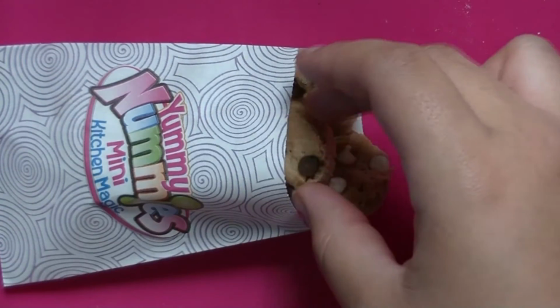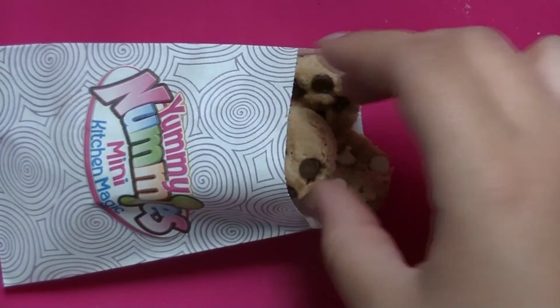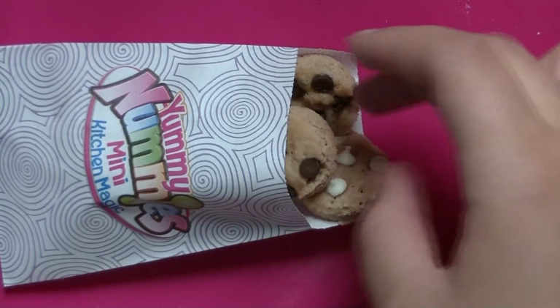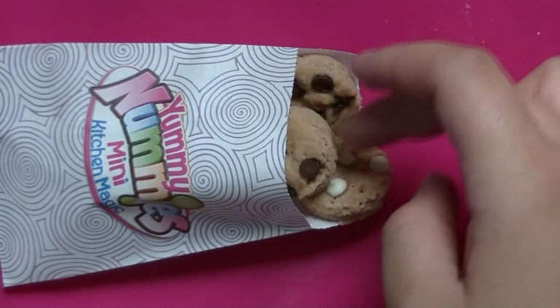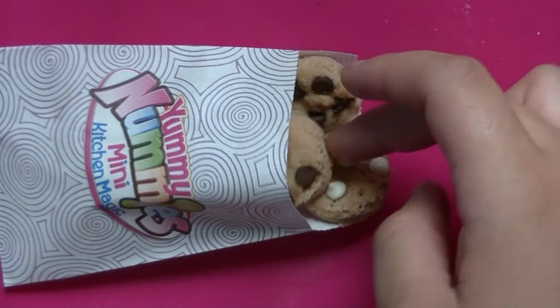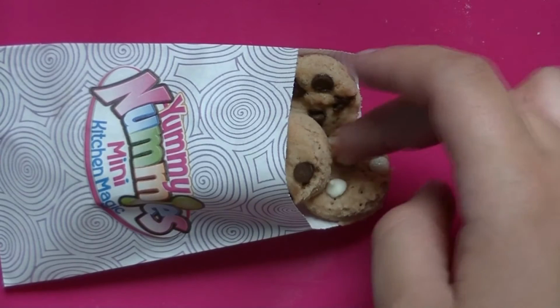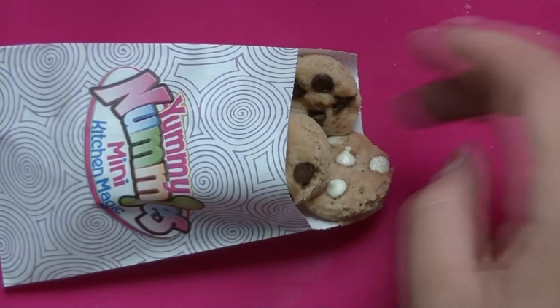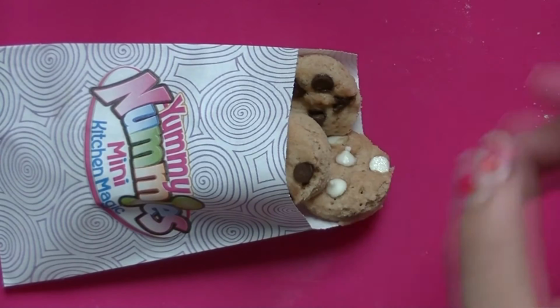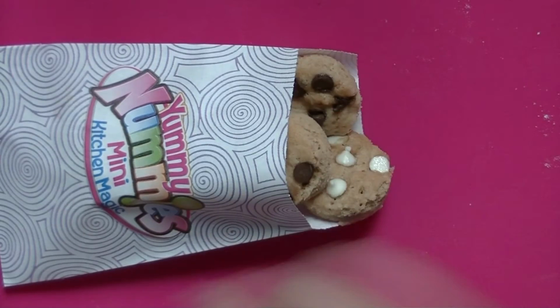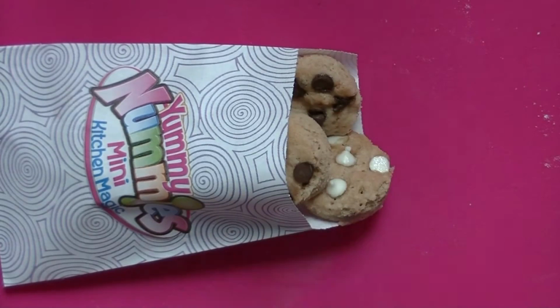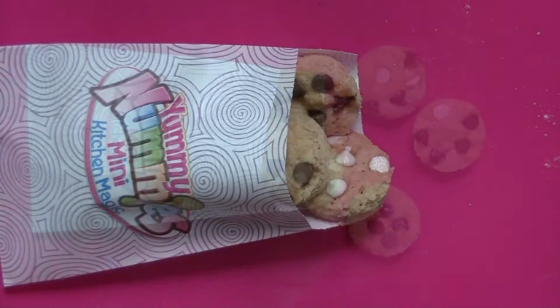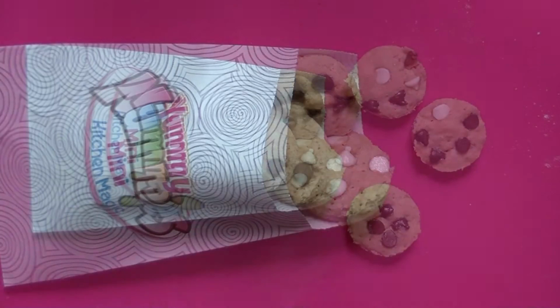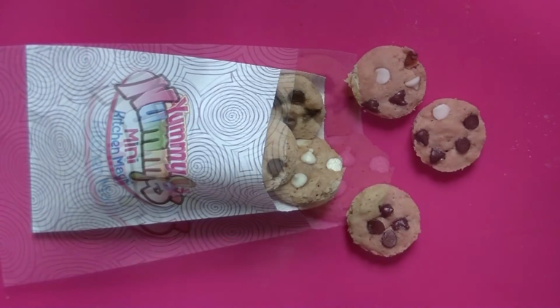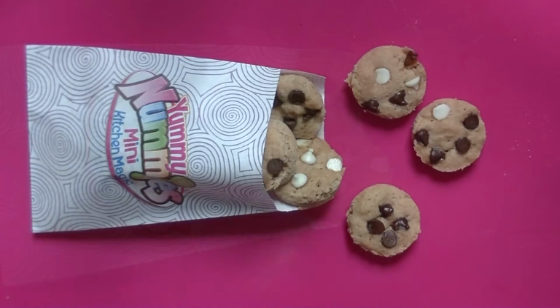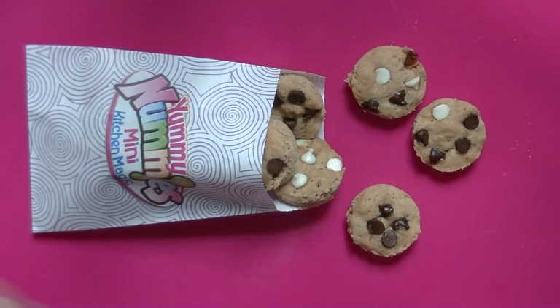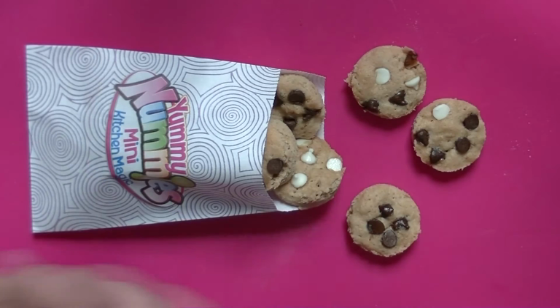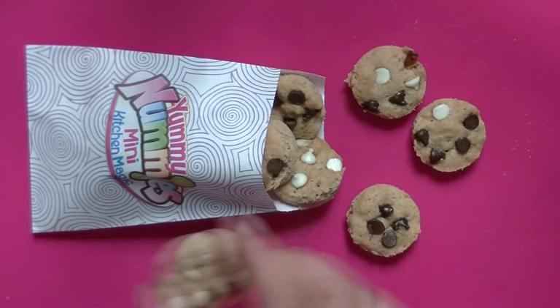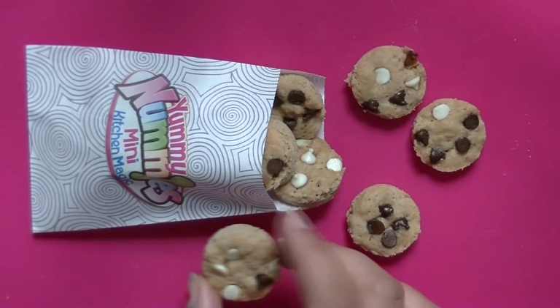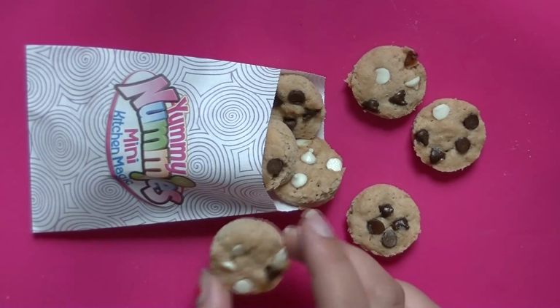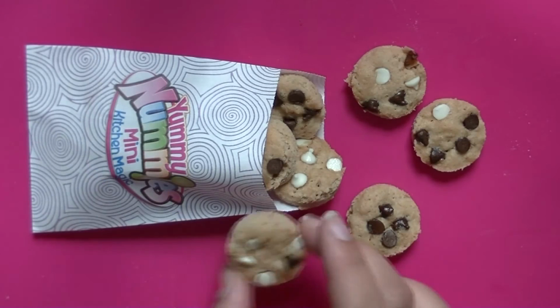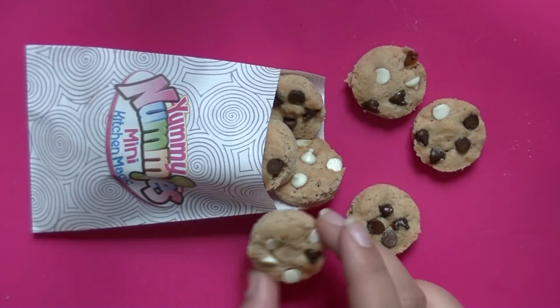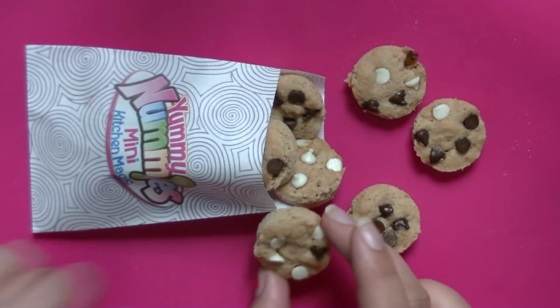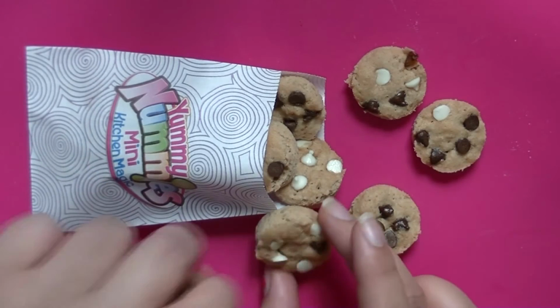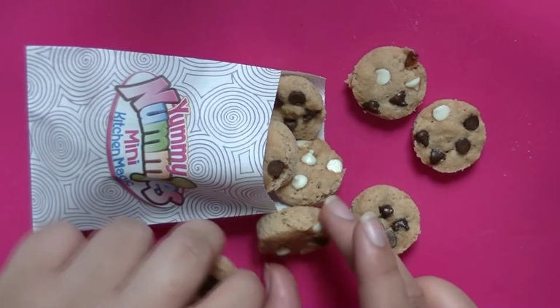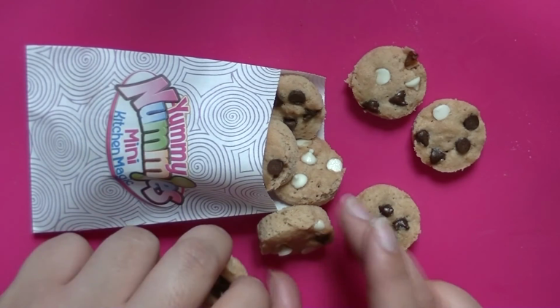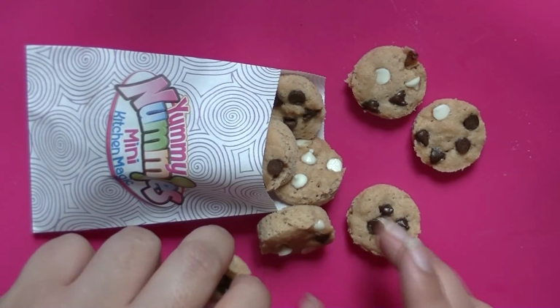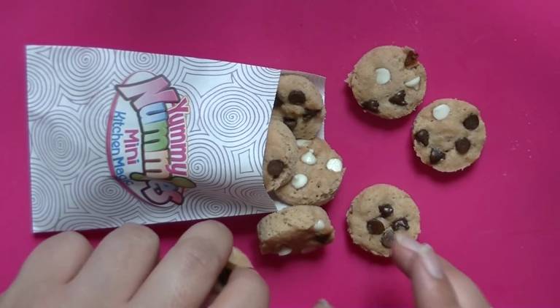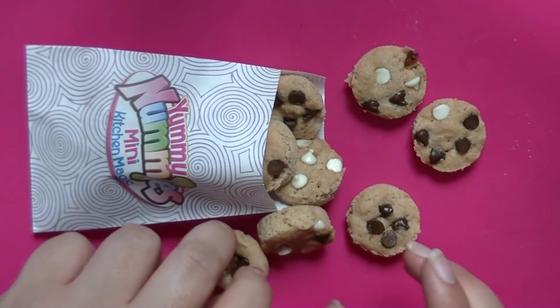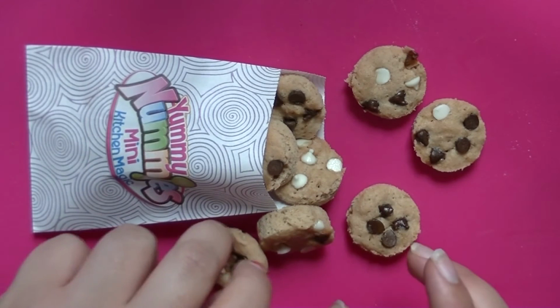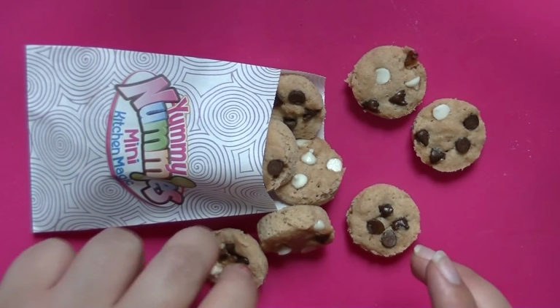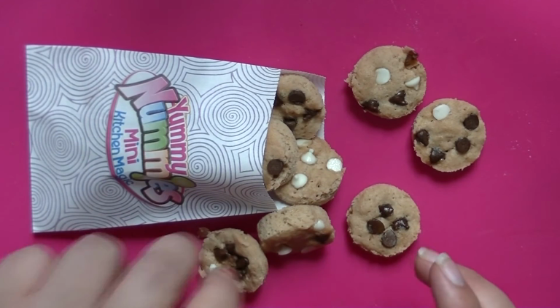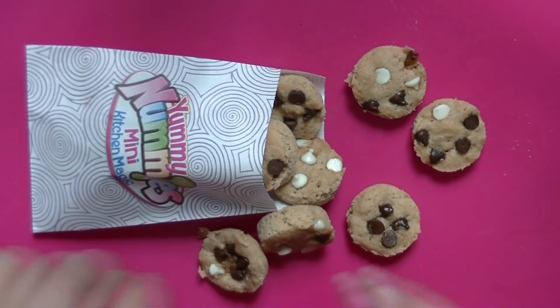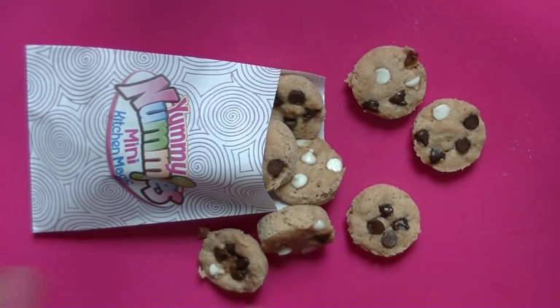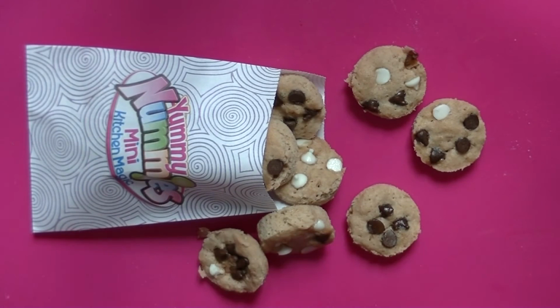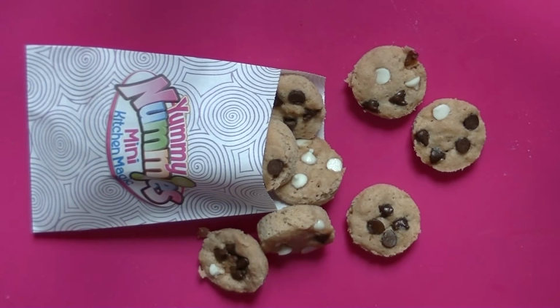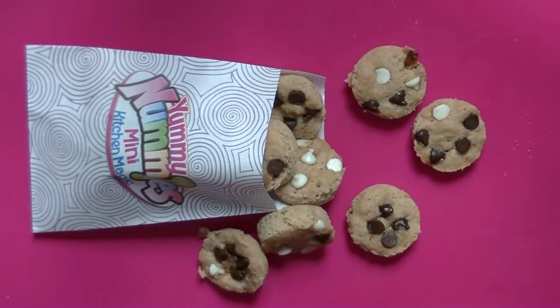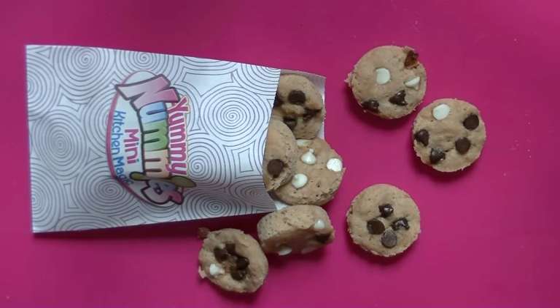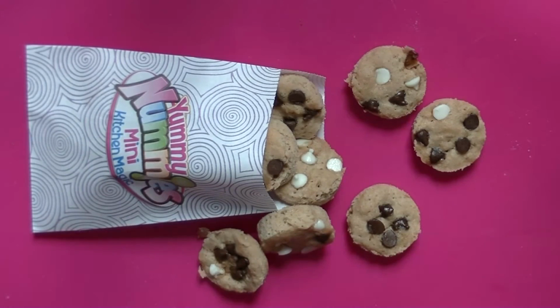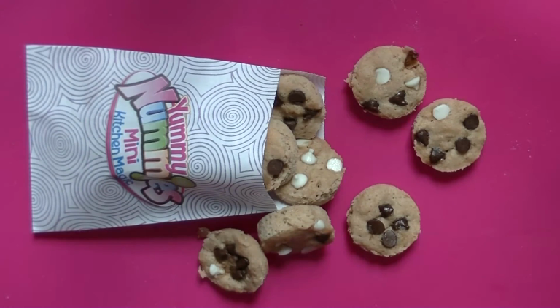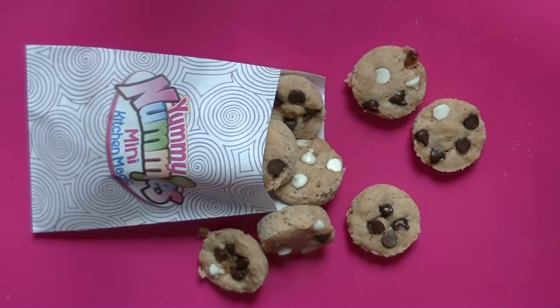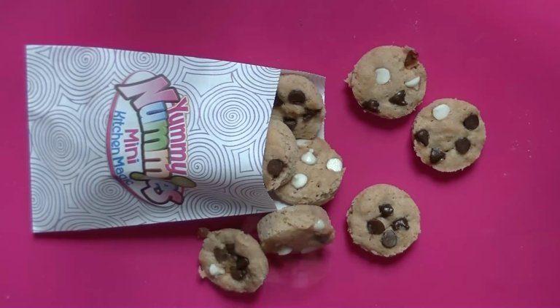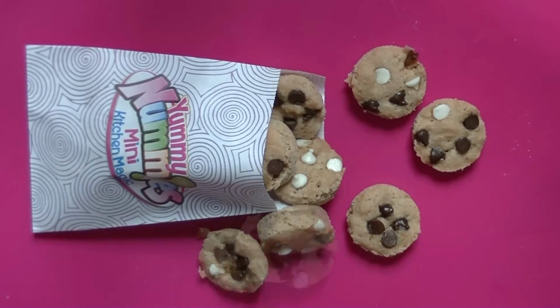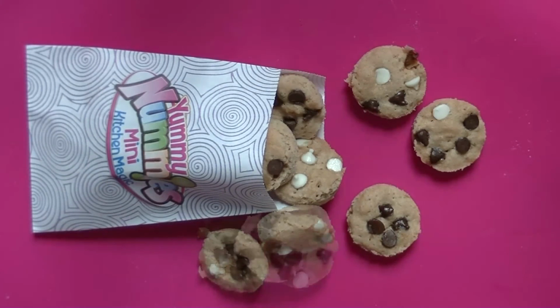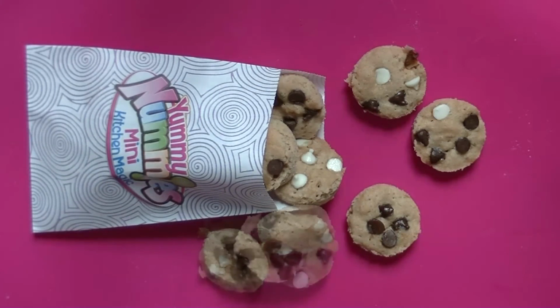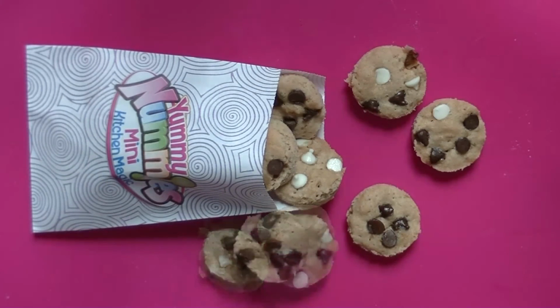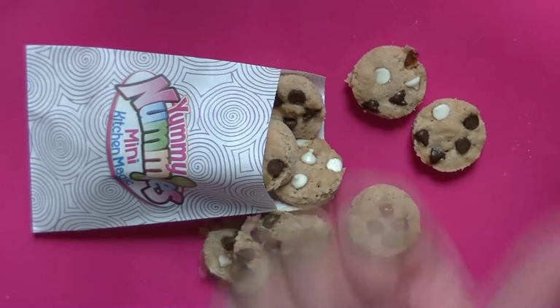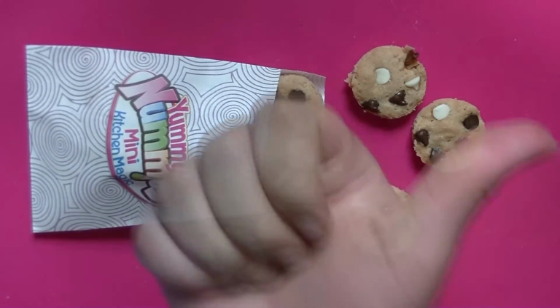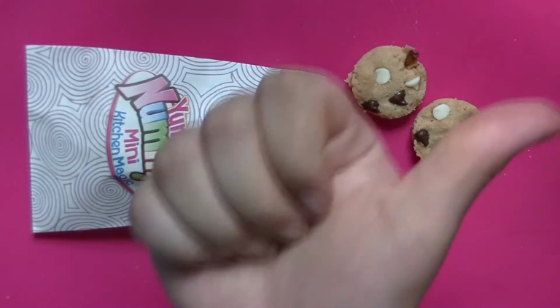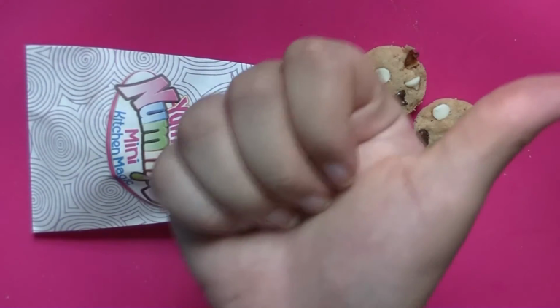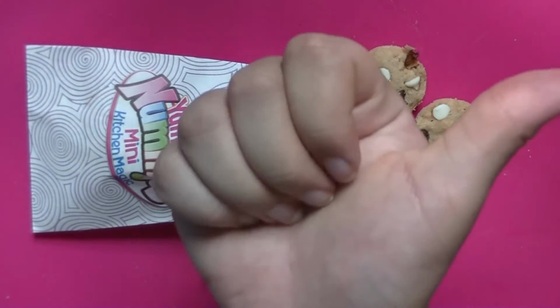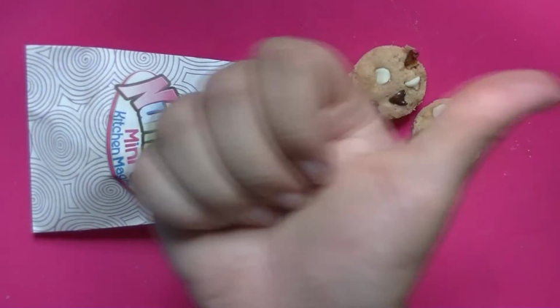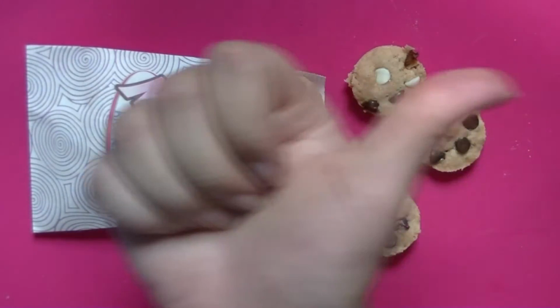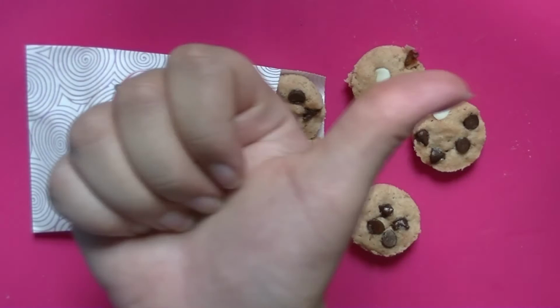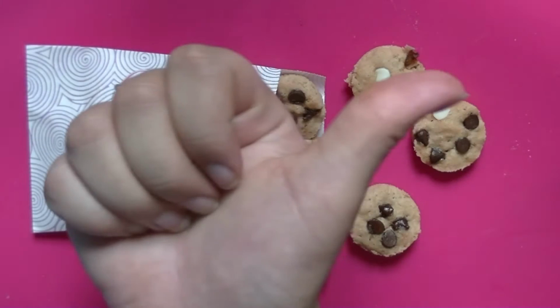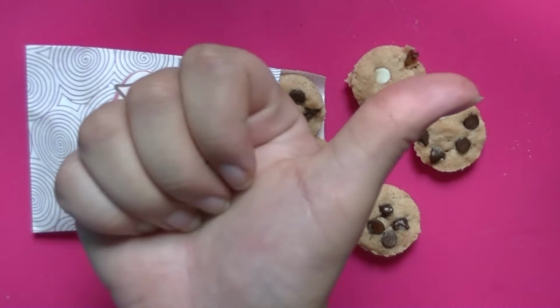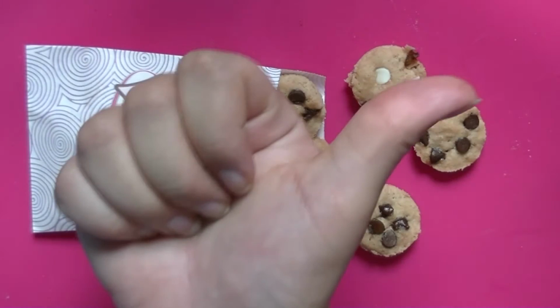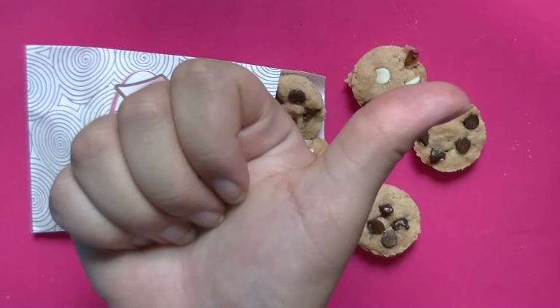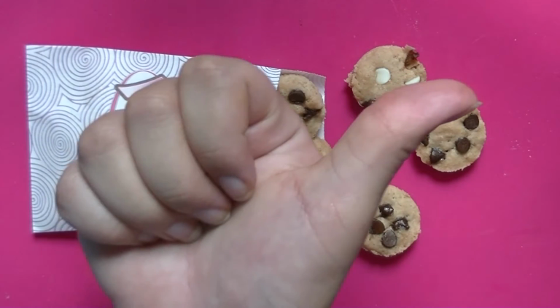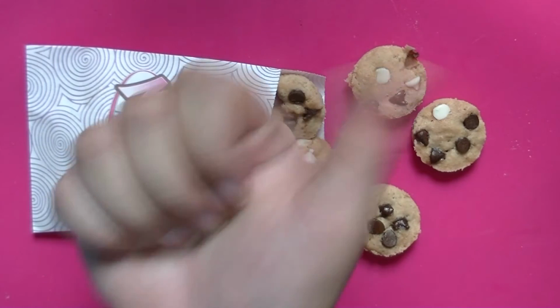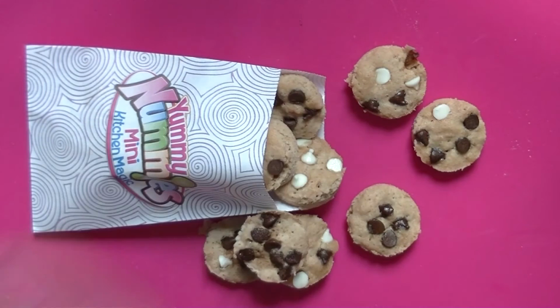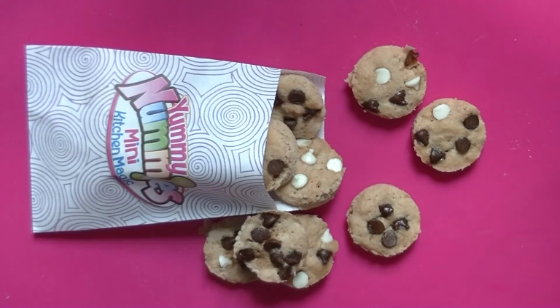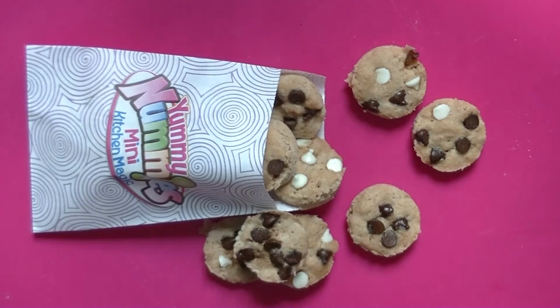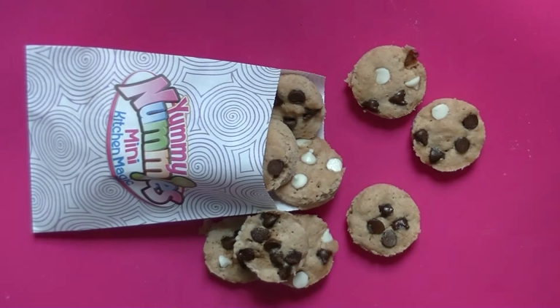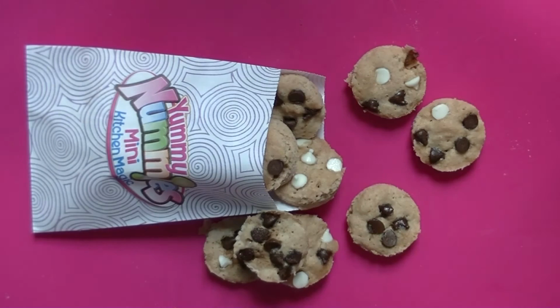And for serving, decoration, or Instagram photos, you can now place them into the mini cookie bag provided, which makes them look even cuter.